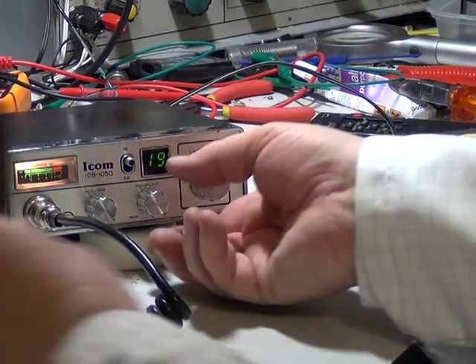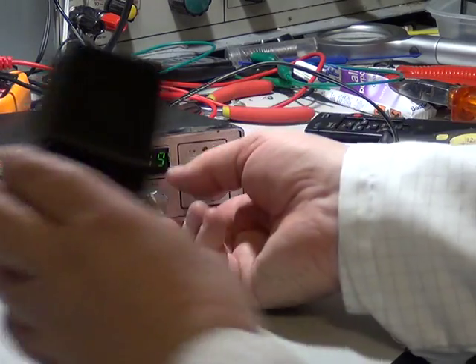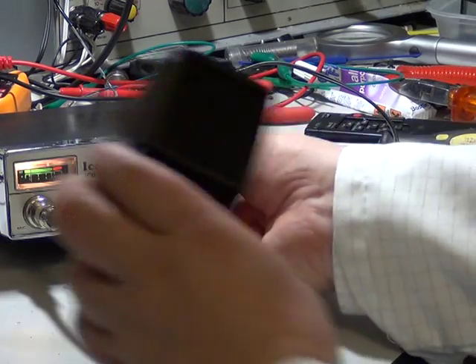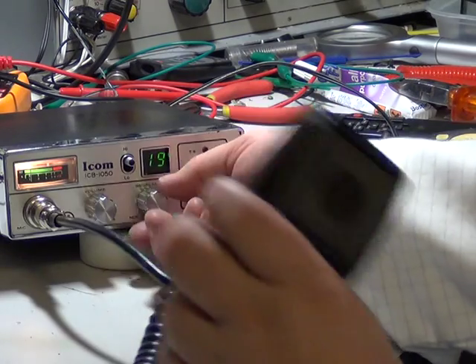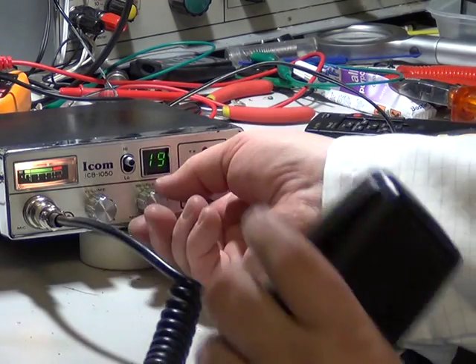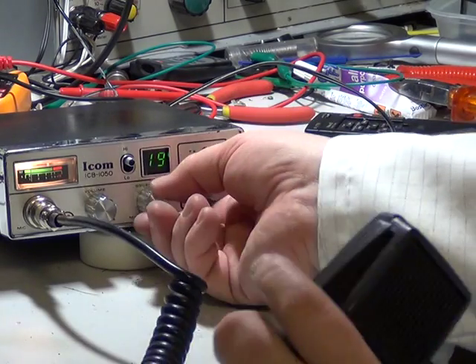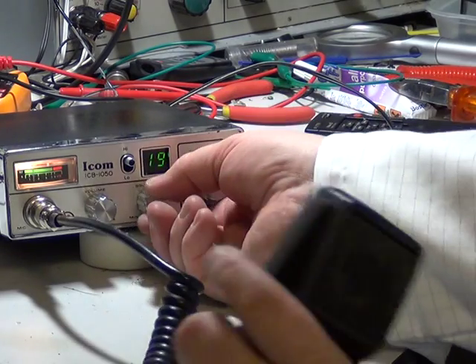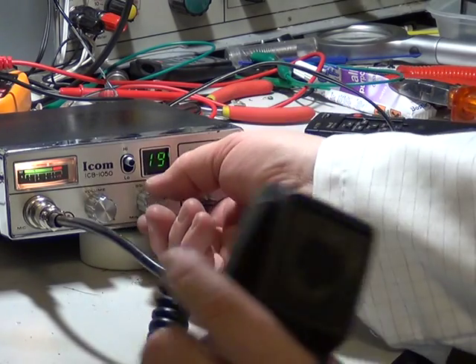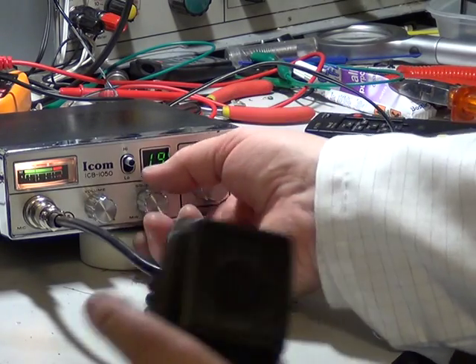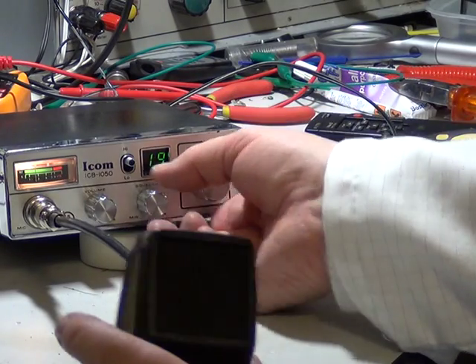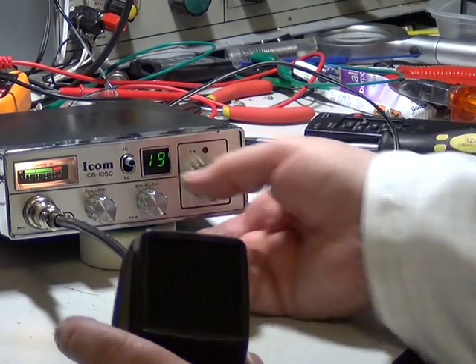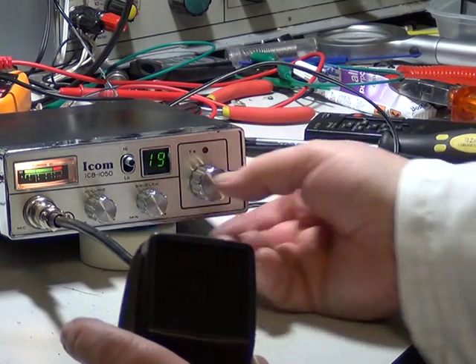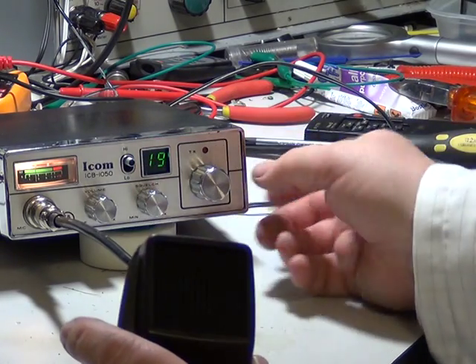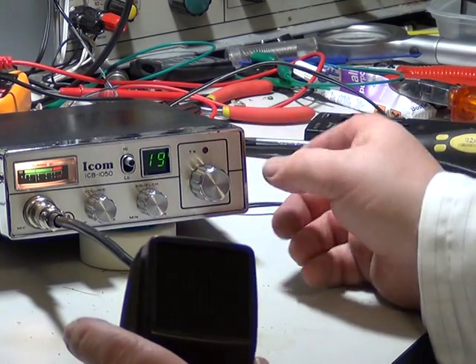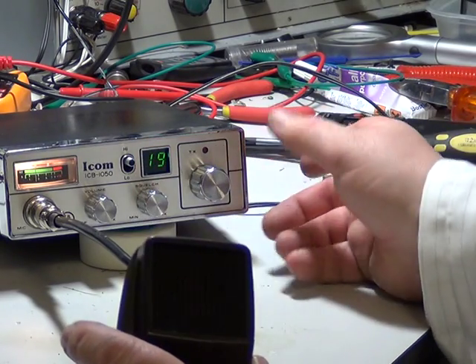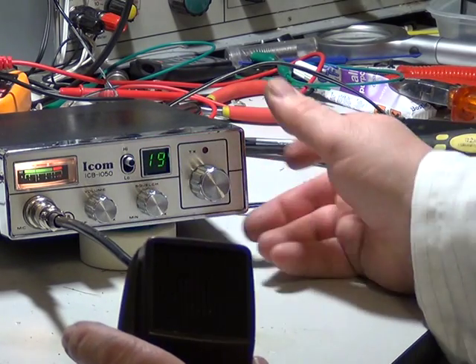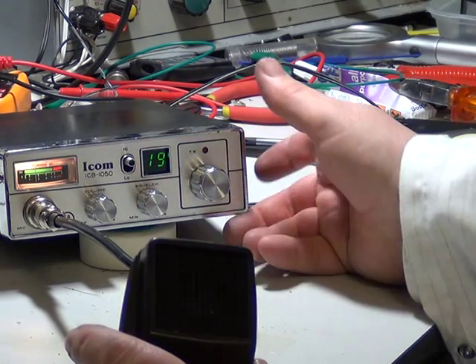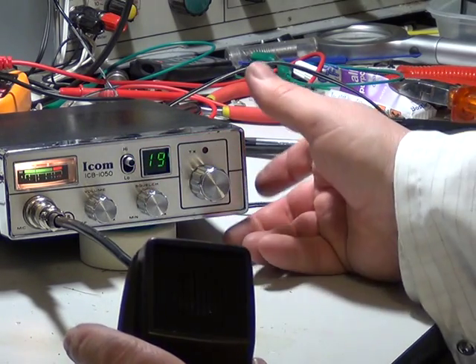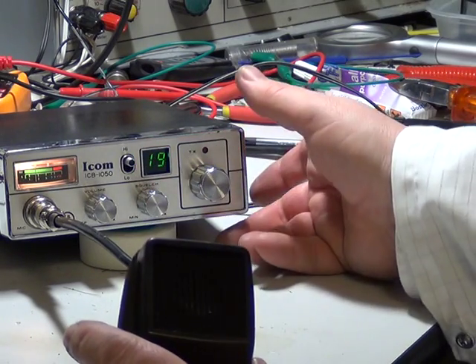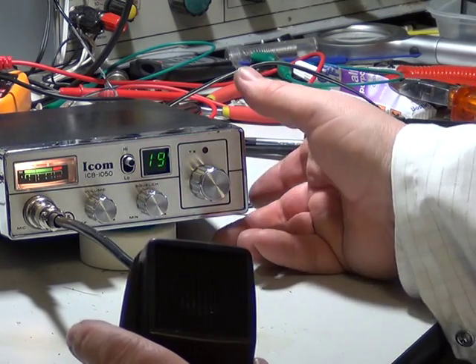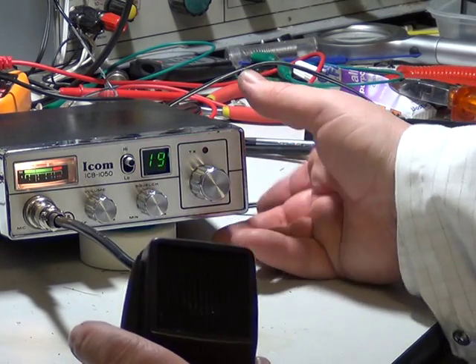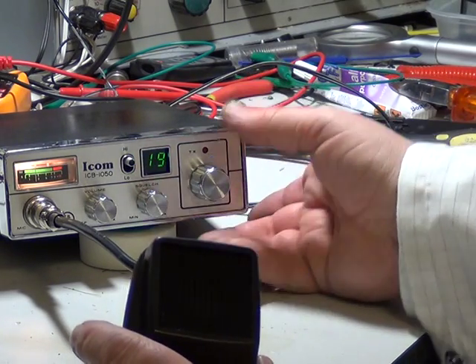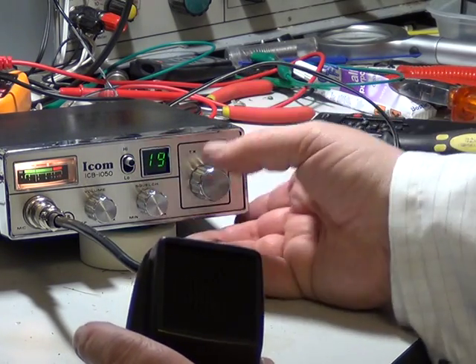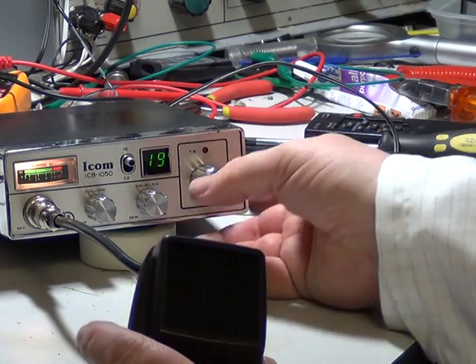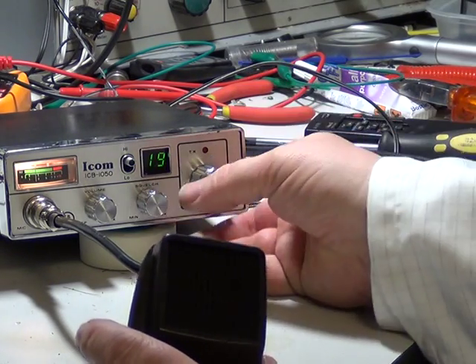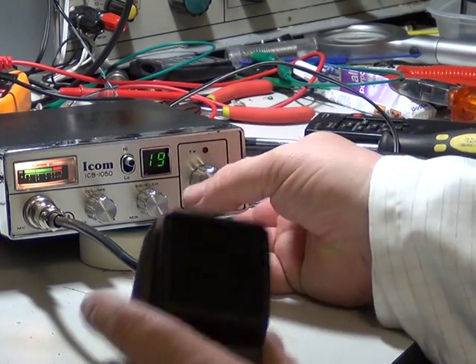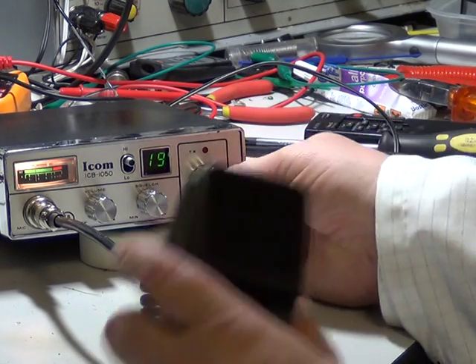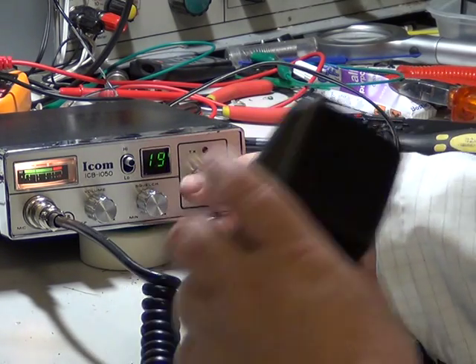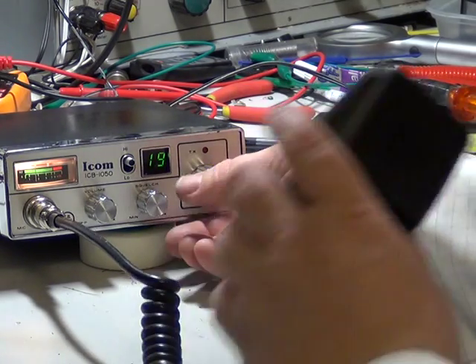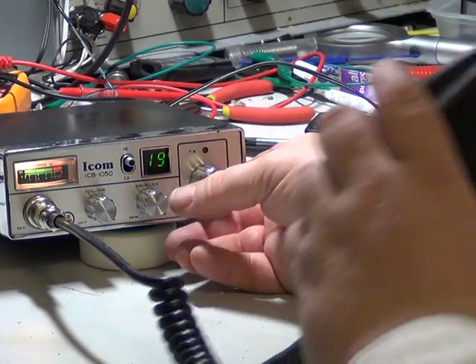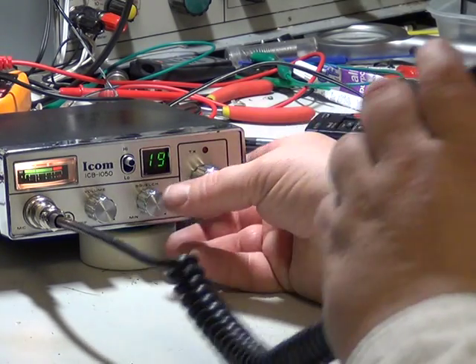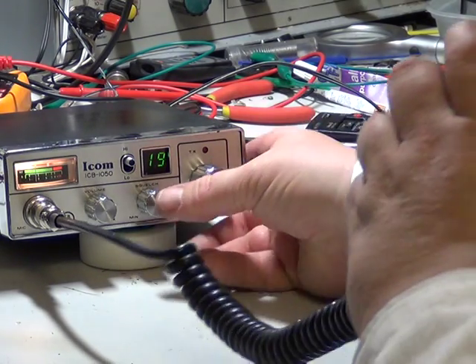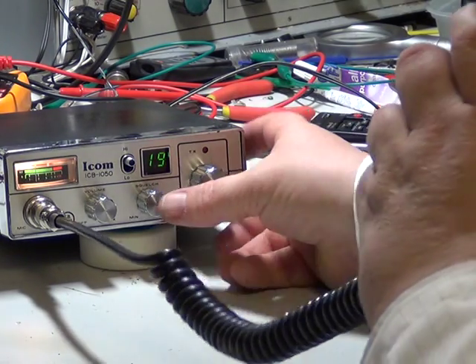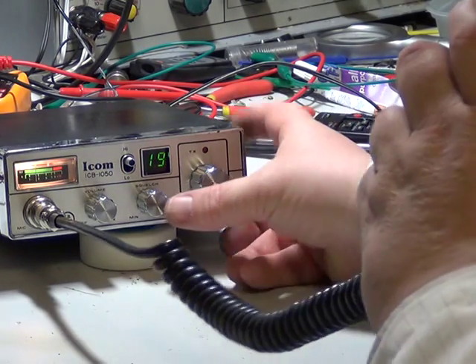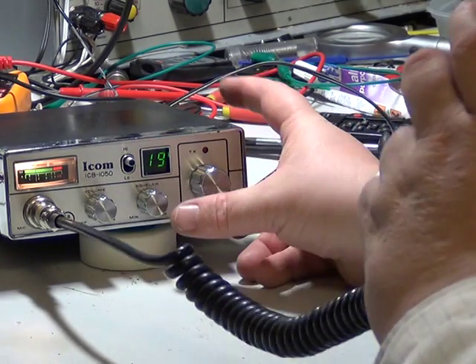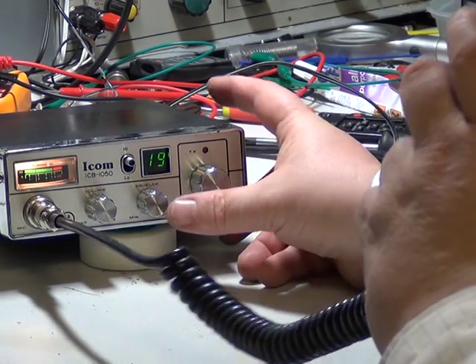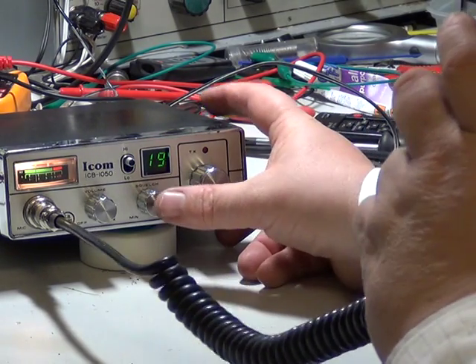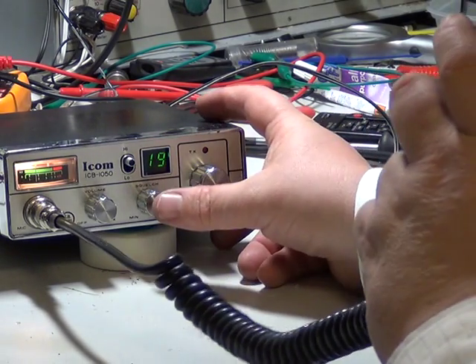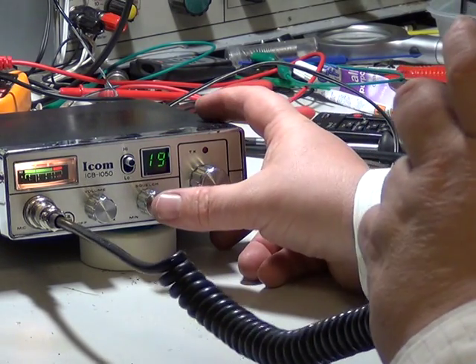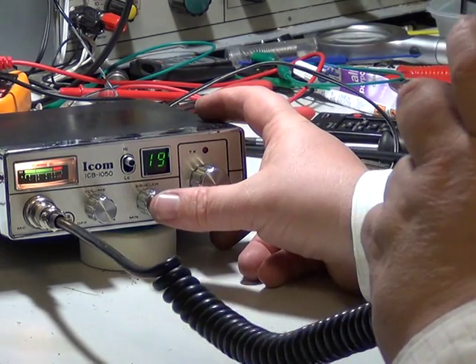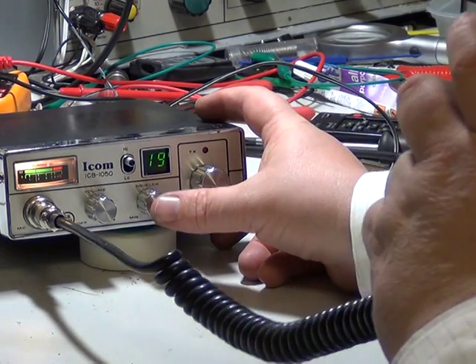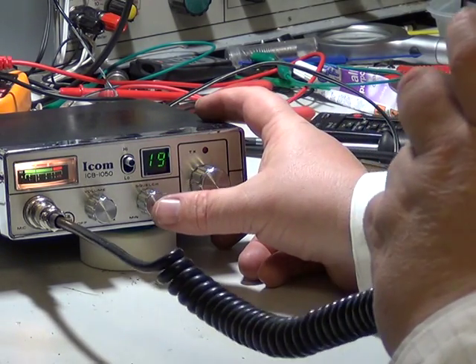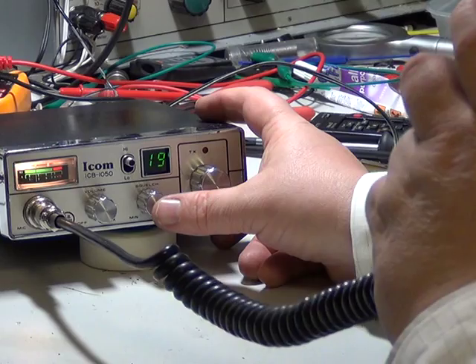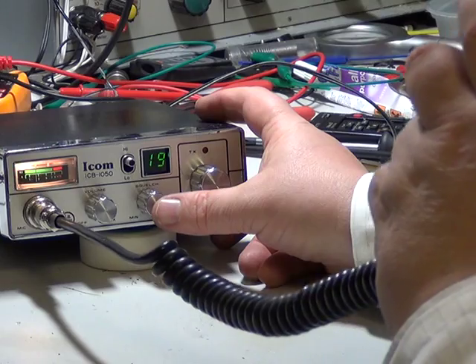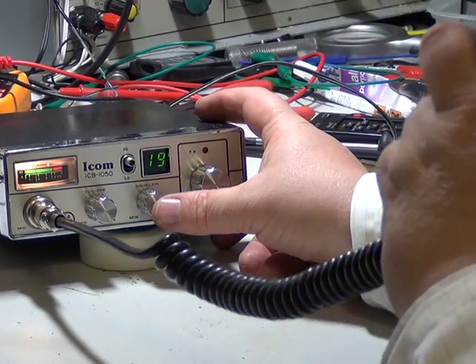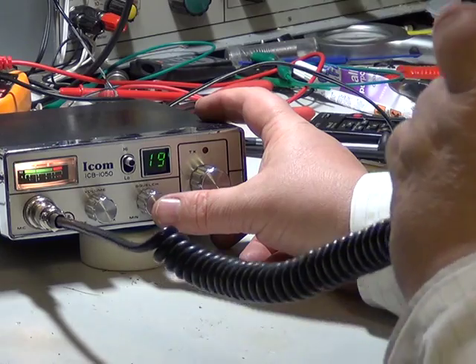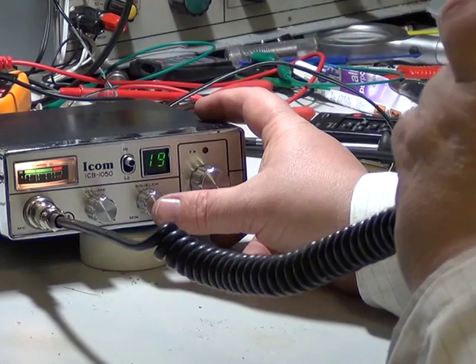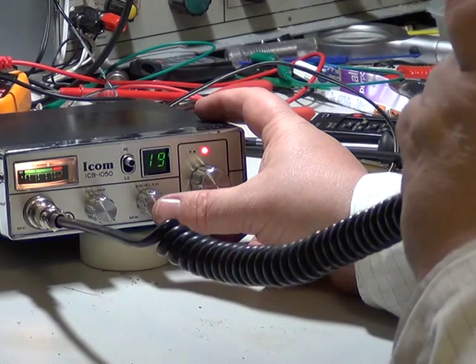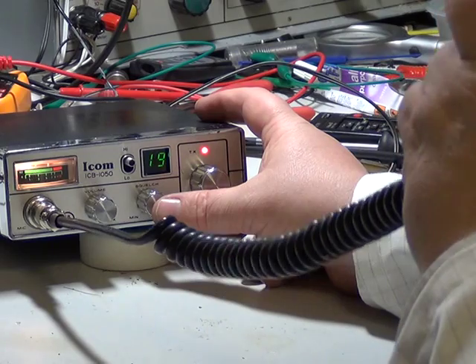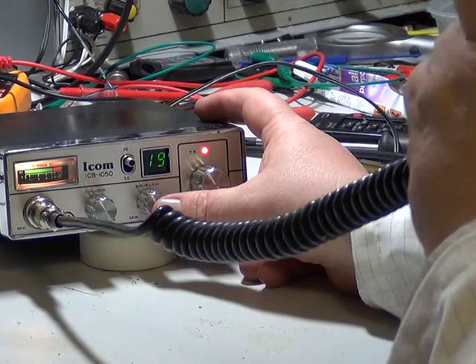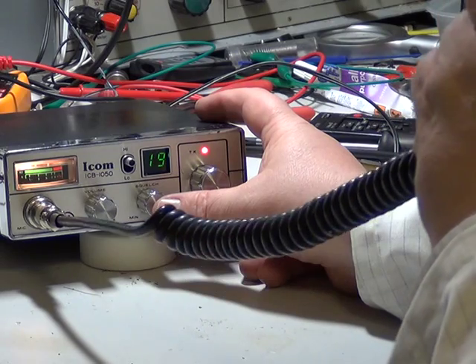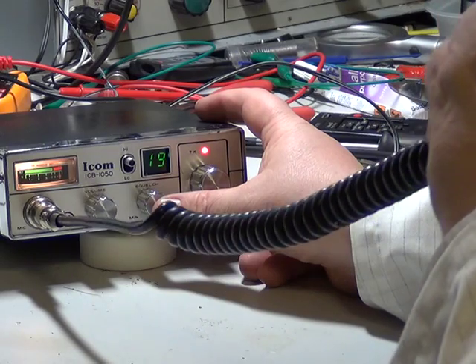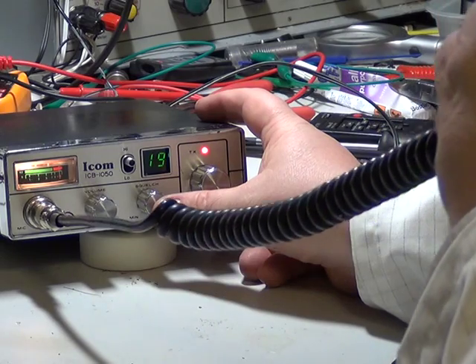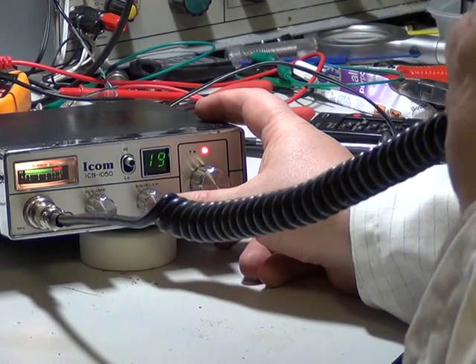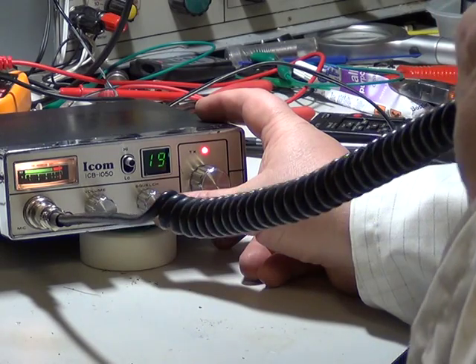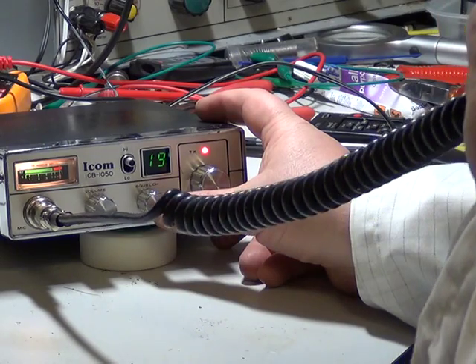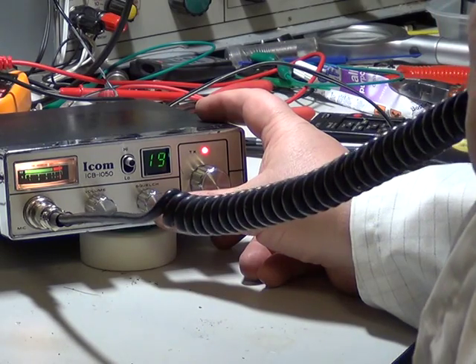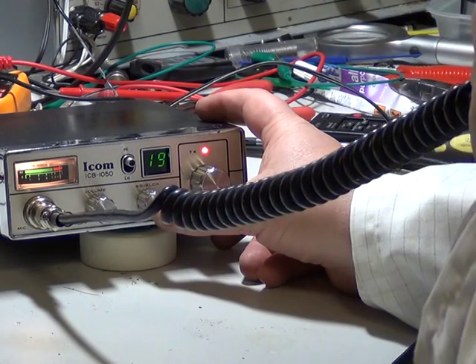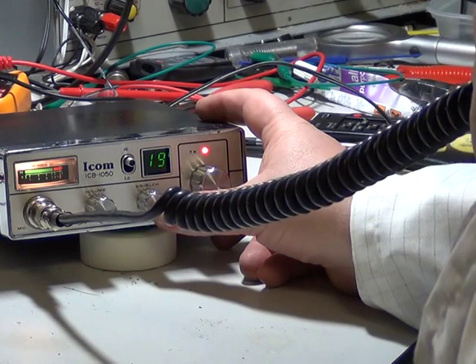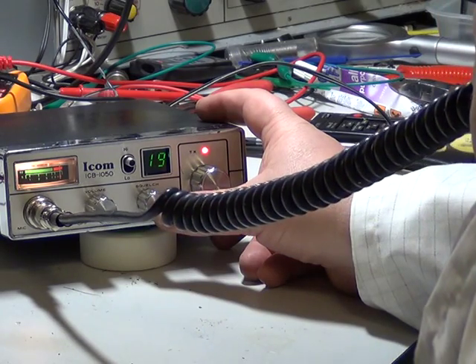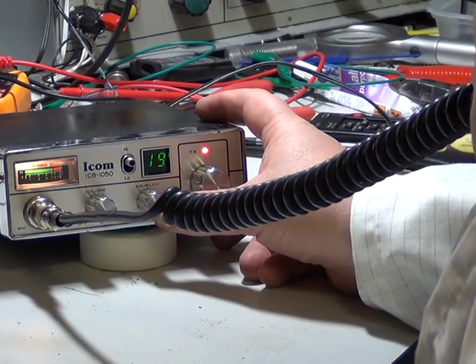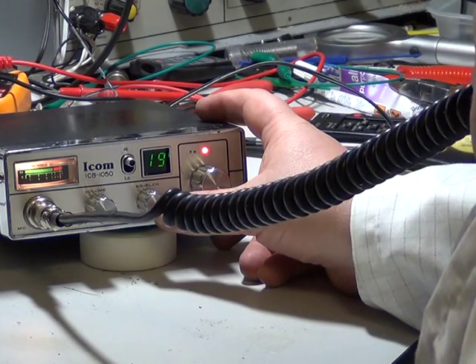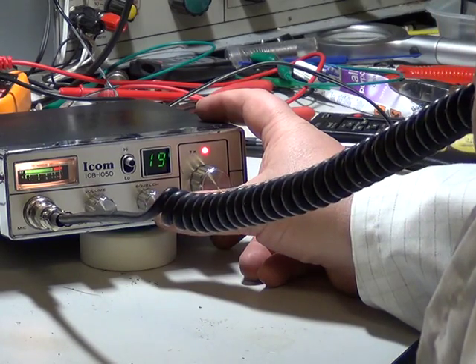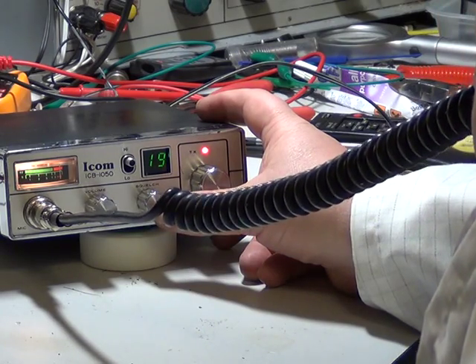We could always try channel 19 for a roger — it's never worked before on these videos. One nine, one nine, a roger.